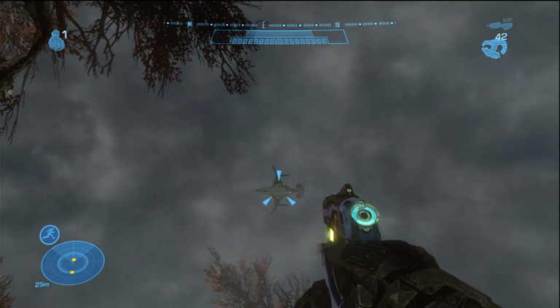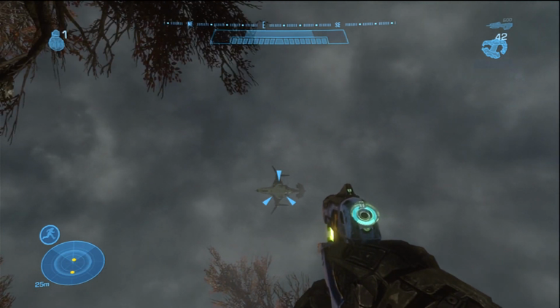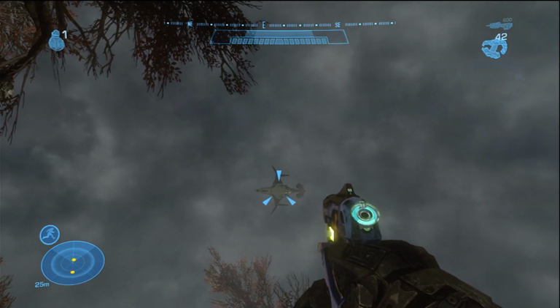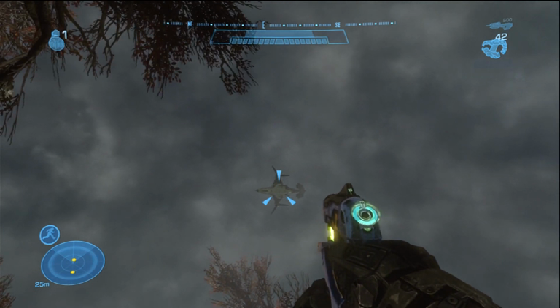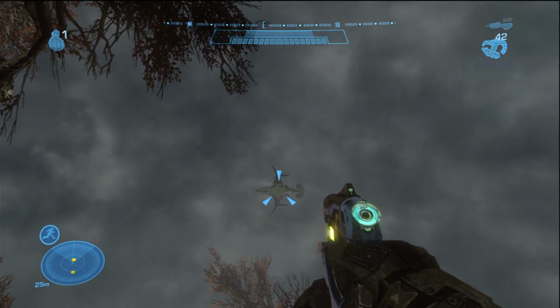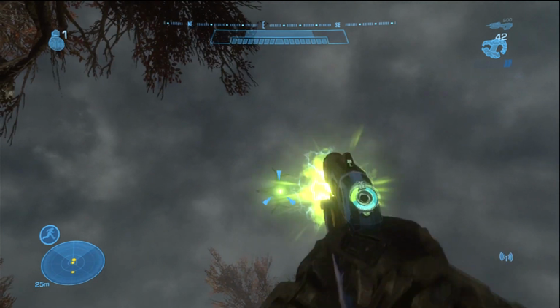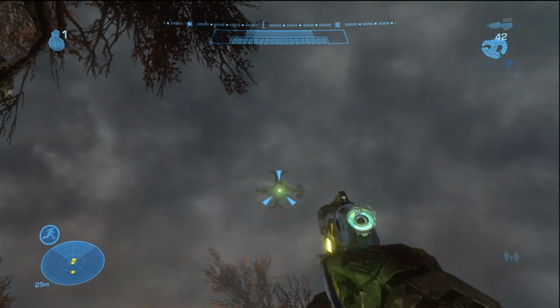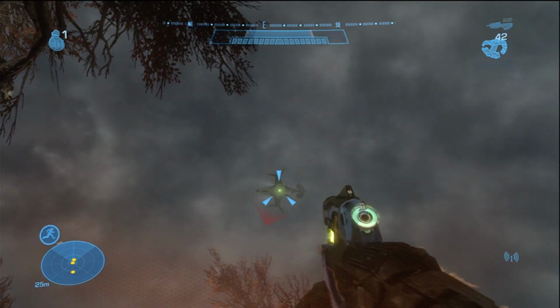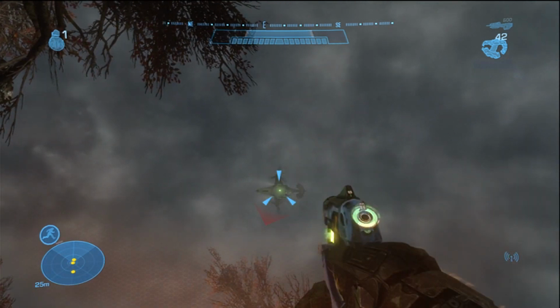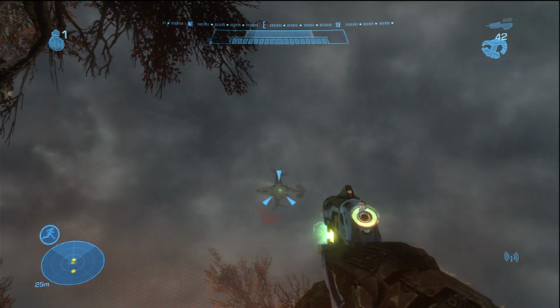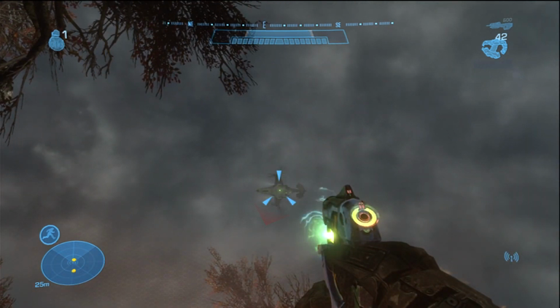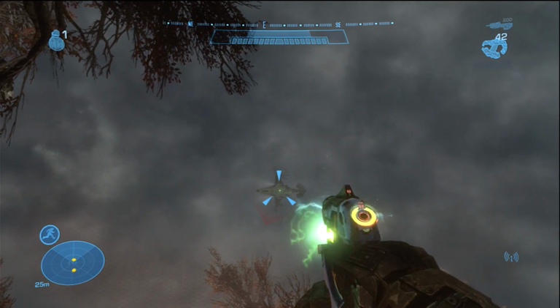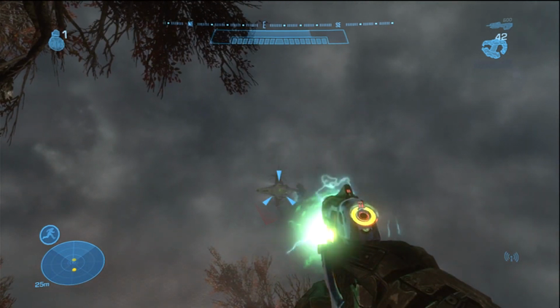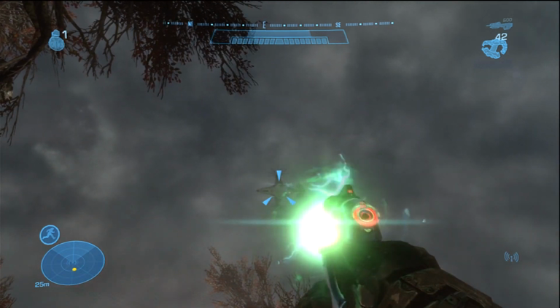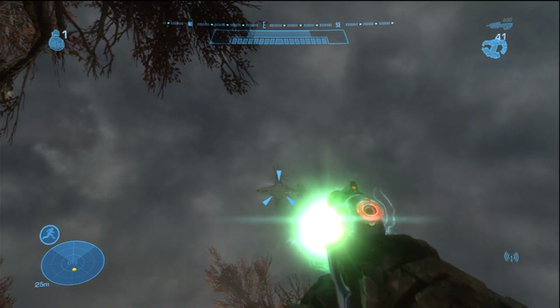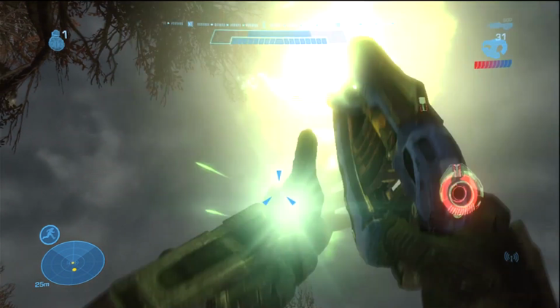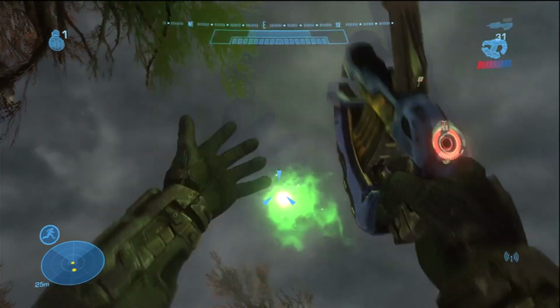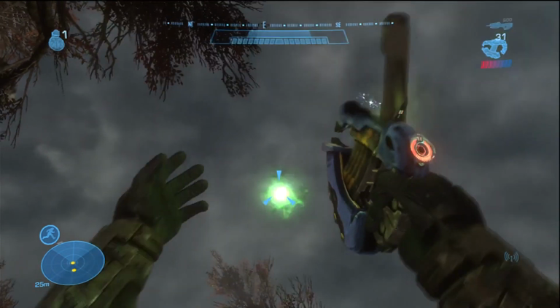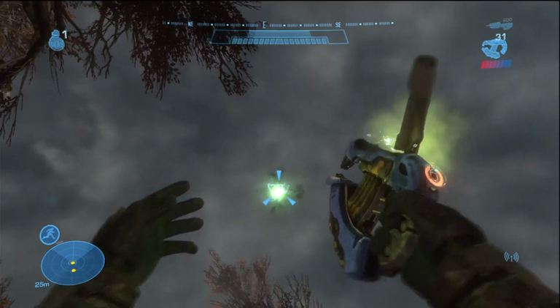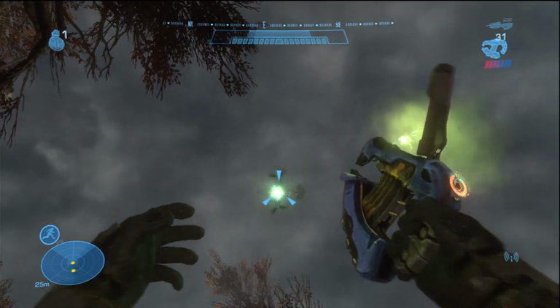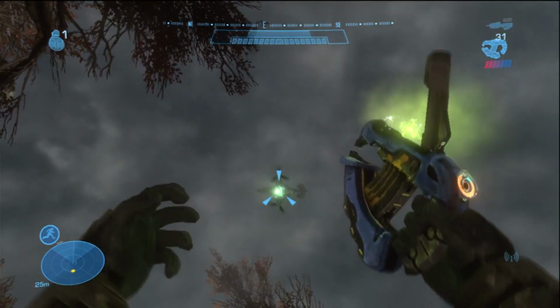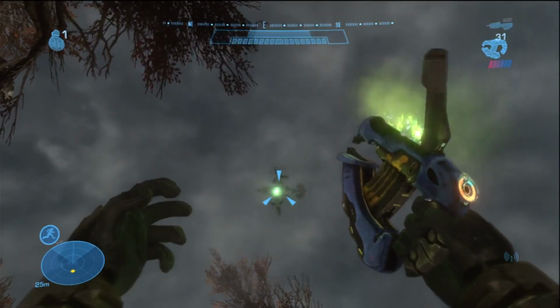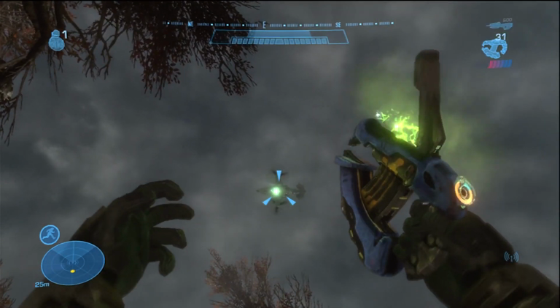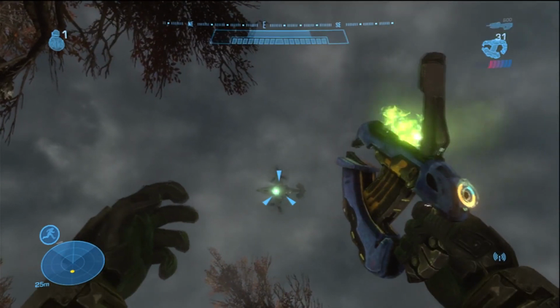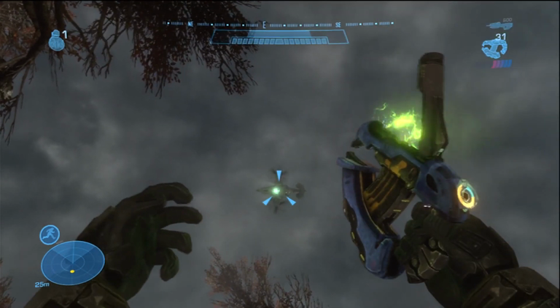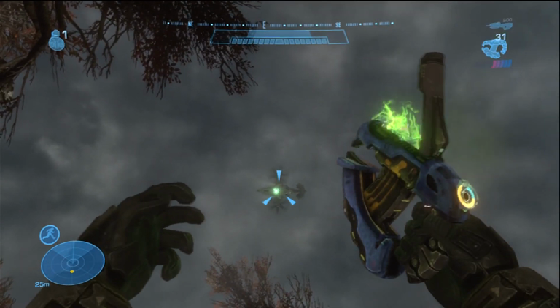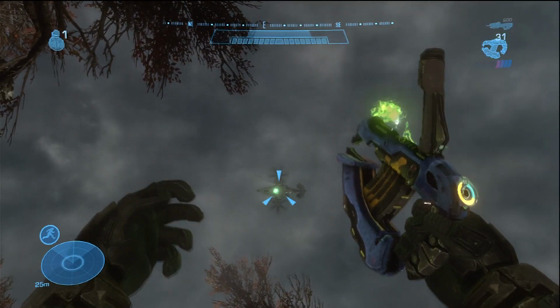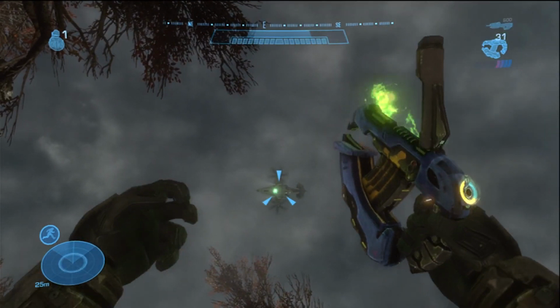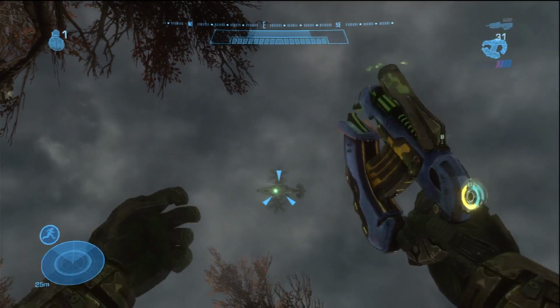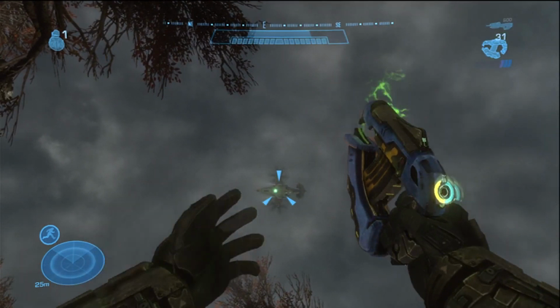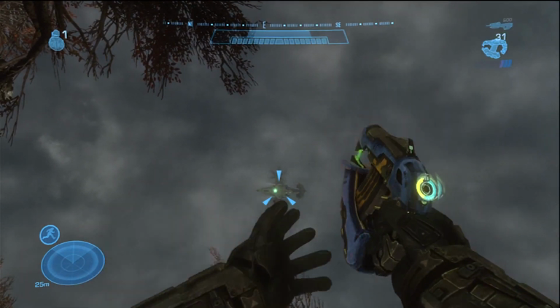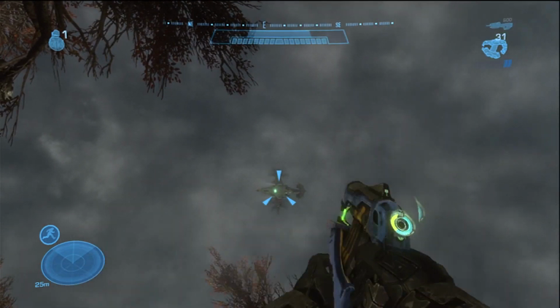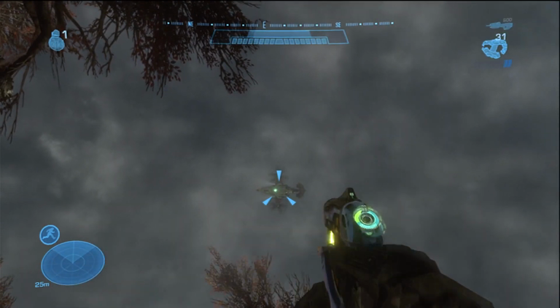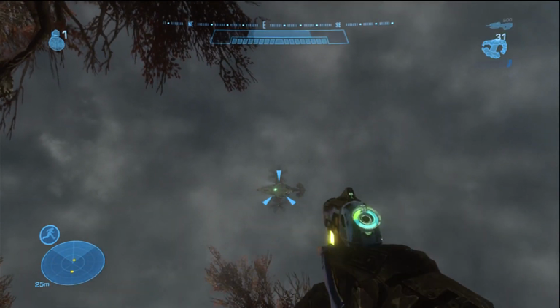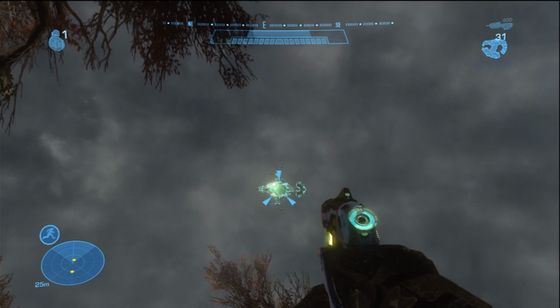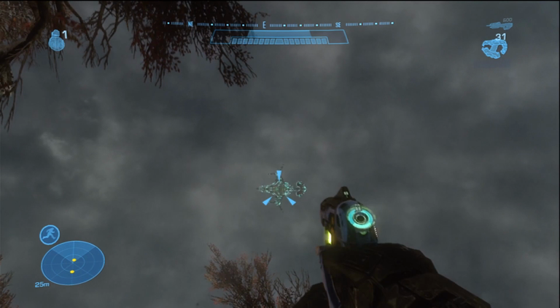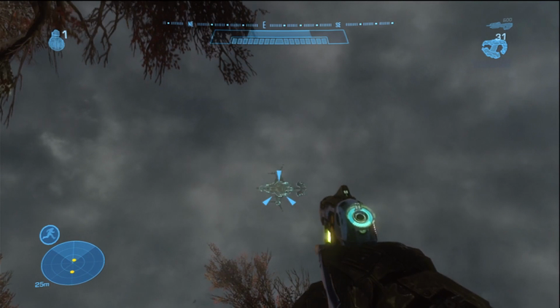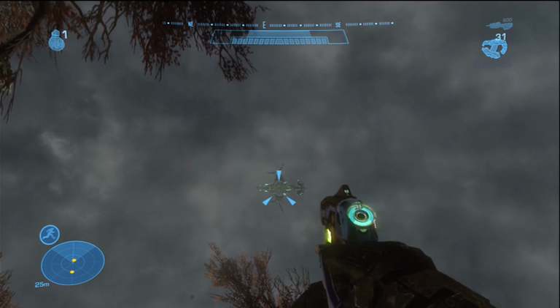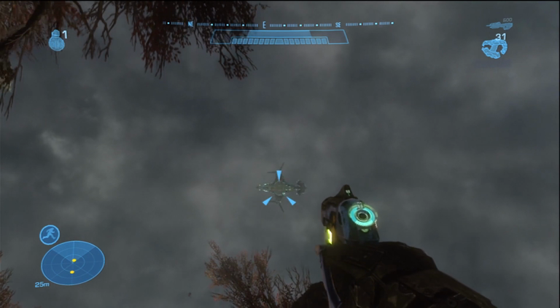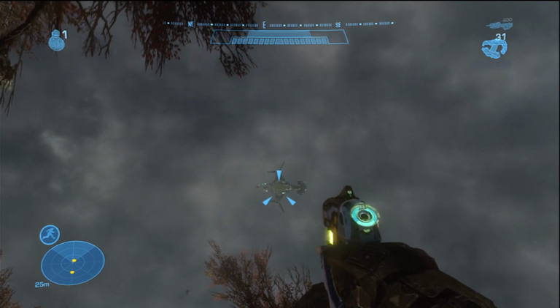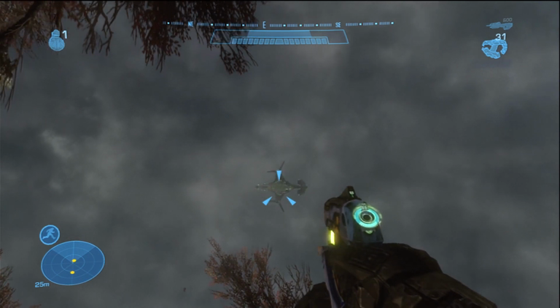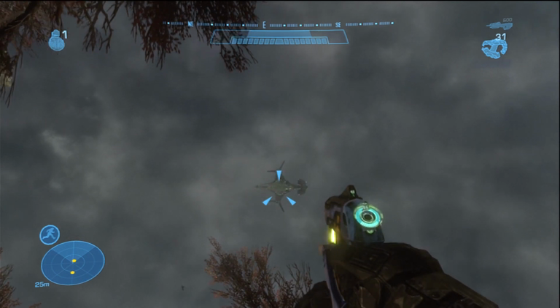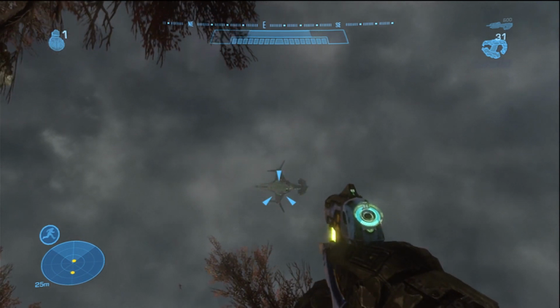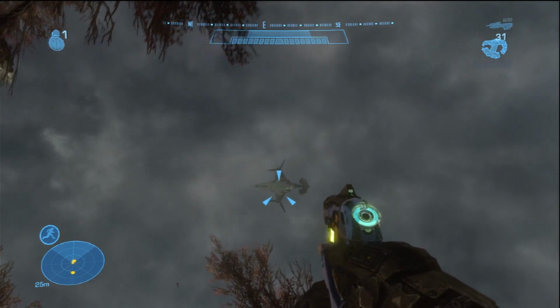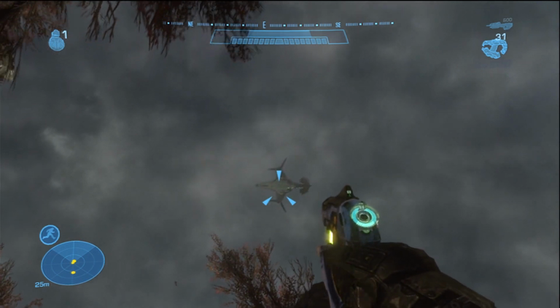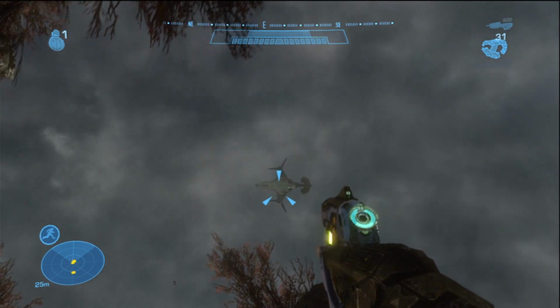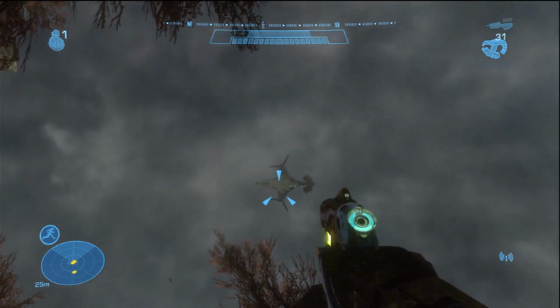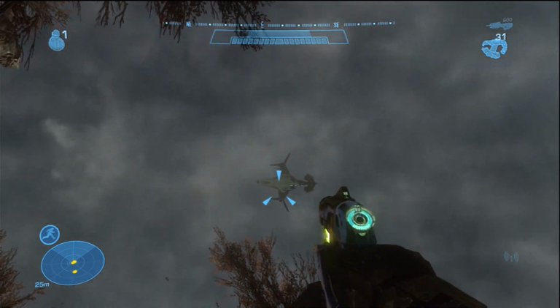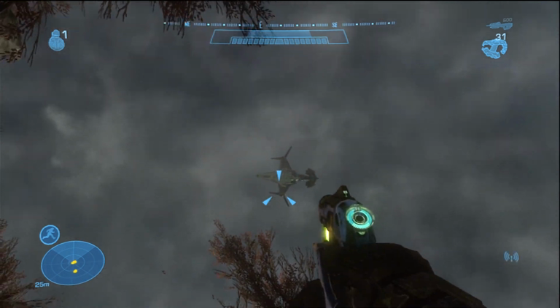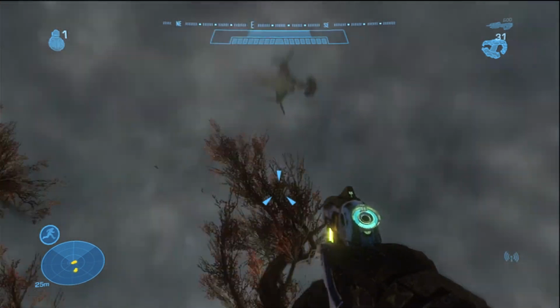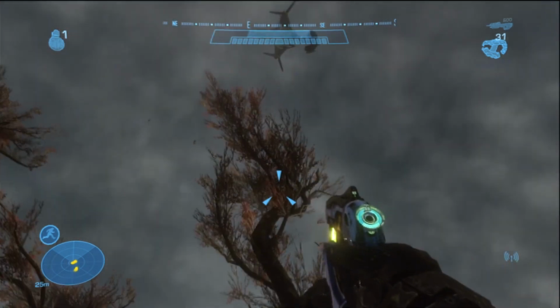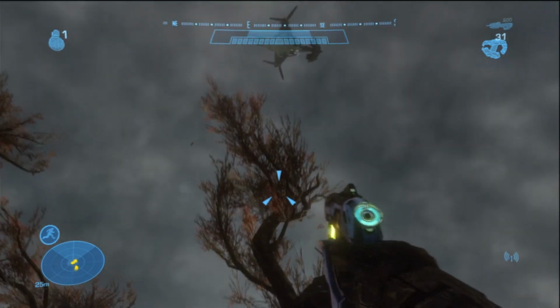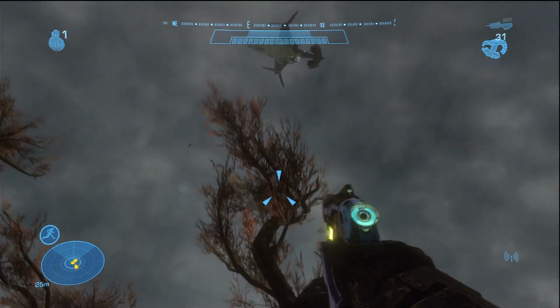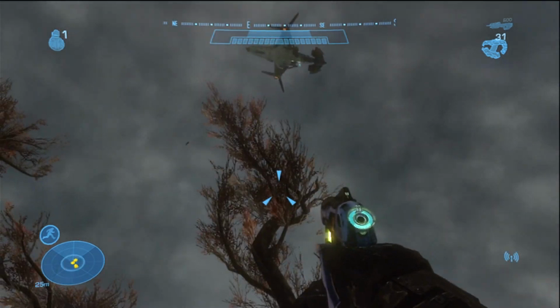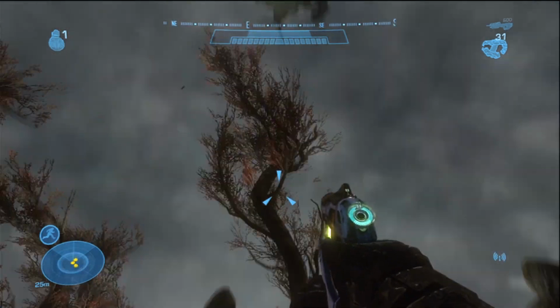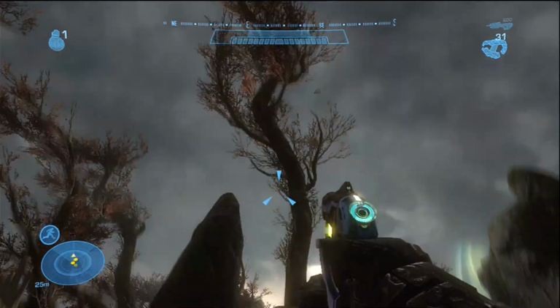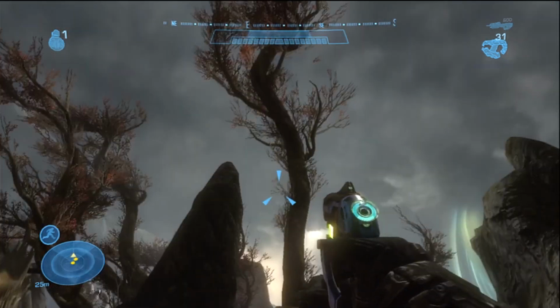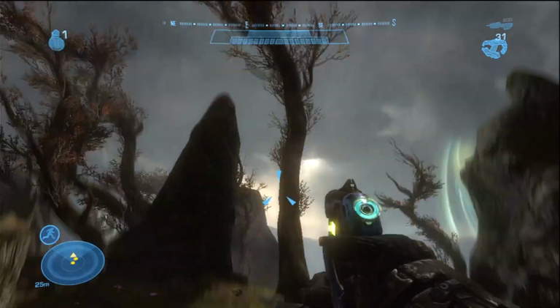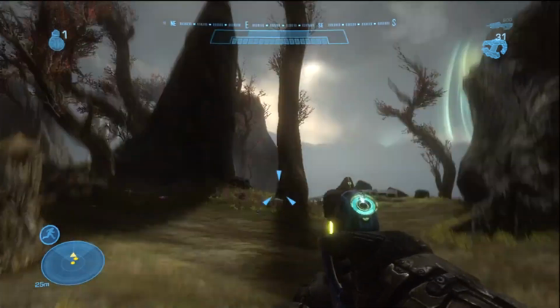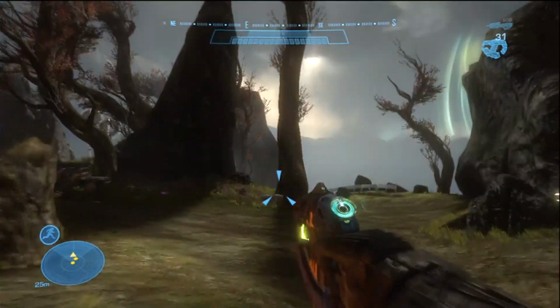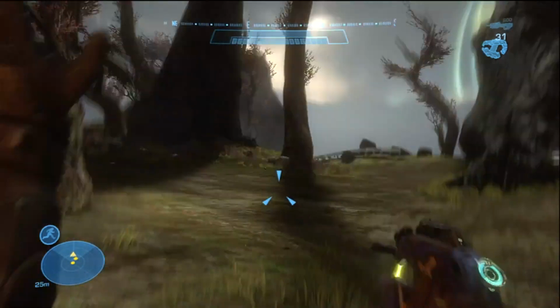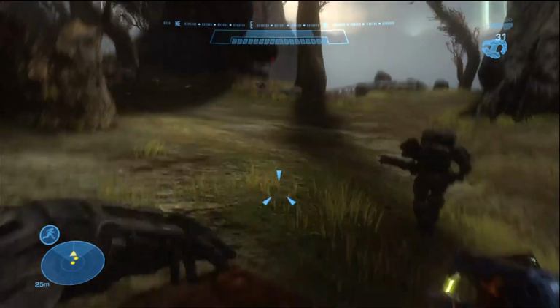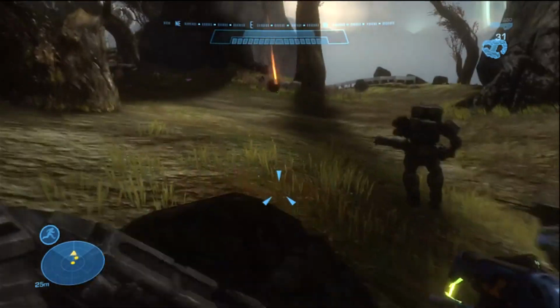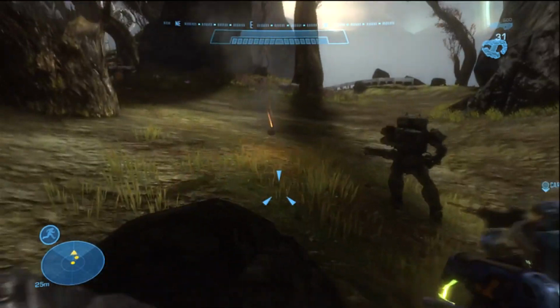Look at this glitch — what the heck? That's messed up. And this is why XP doesn't play Team Sniper. Shut up.